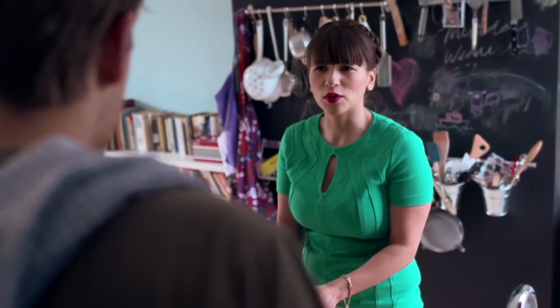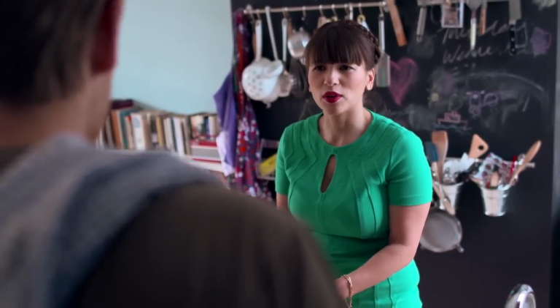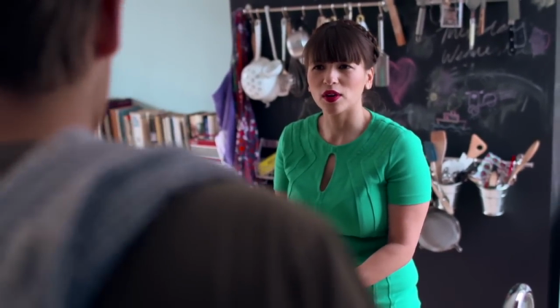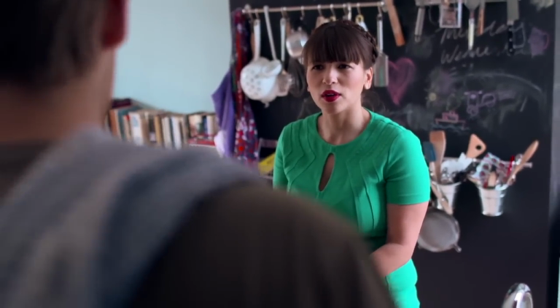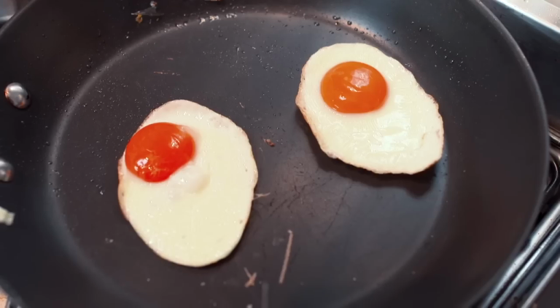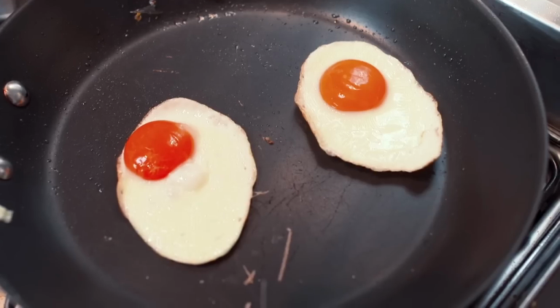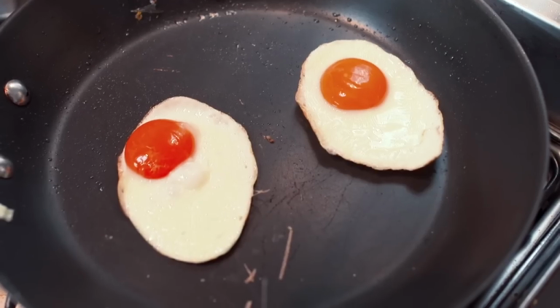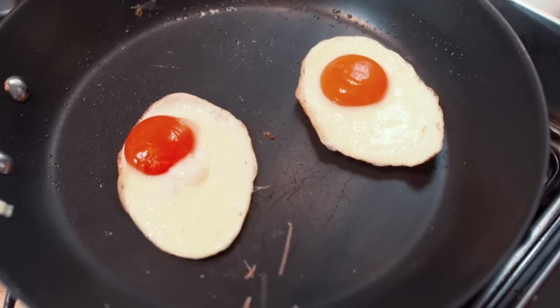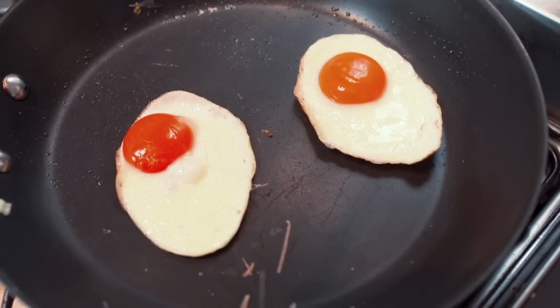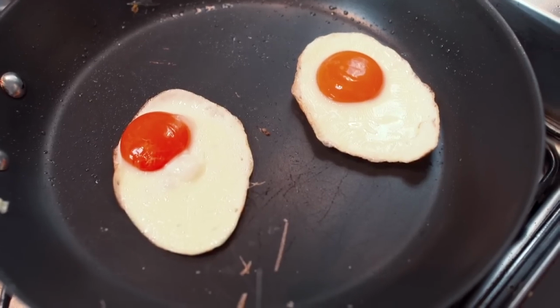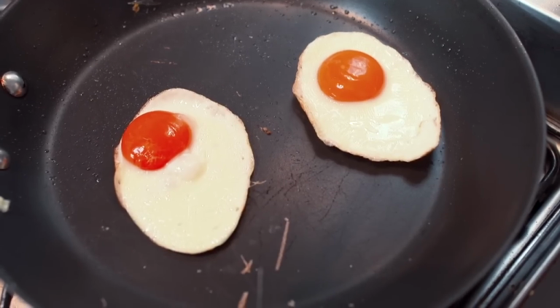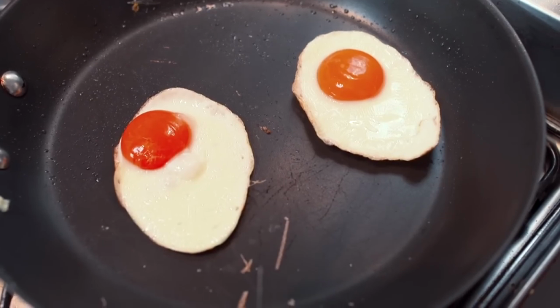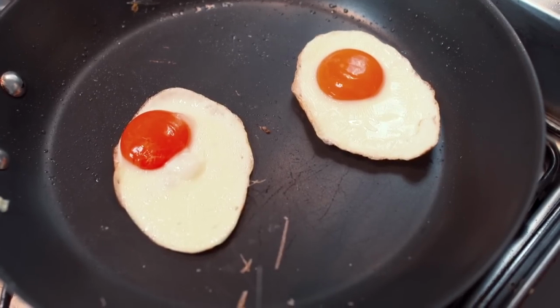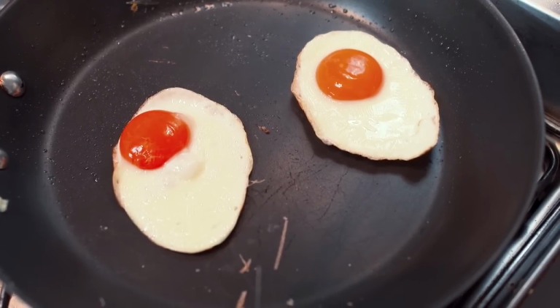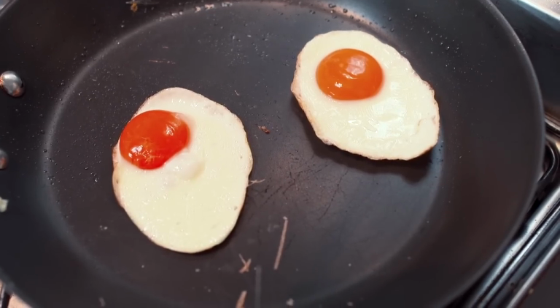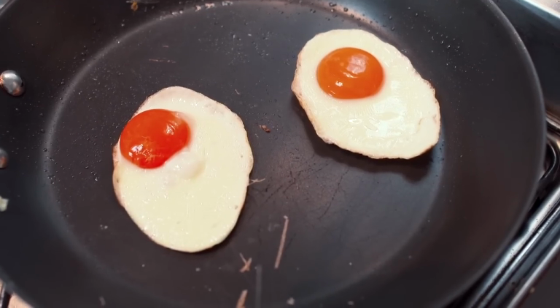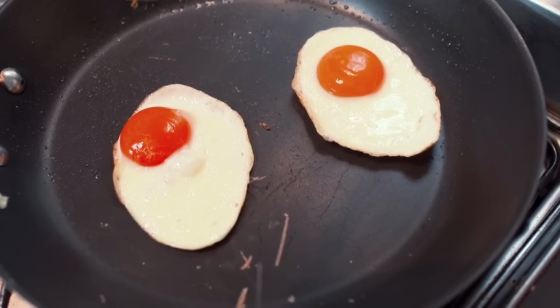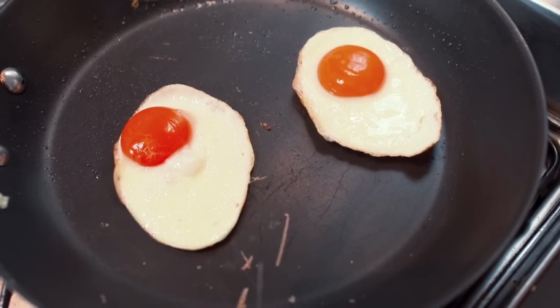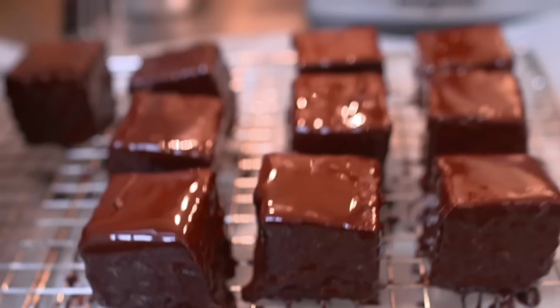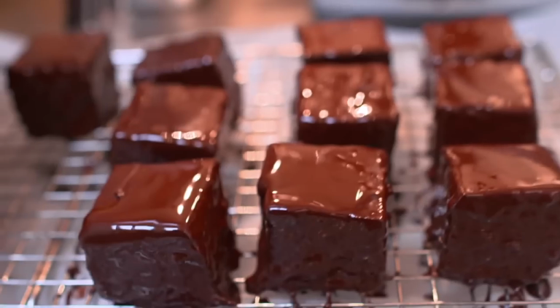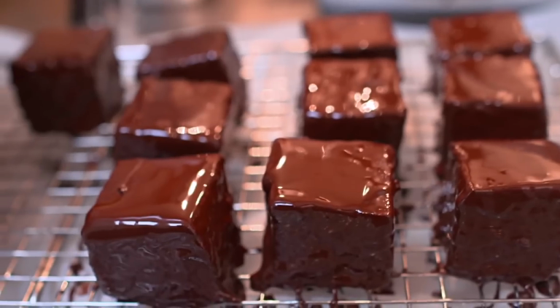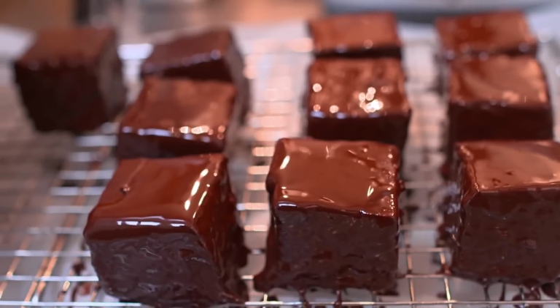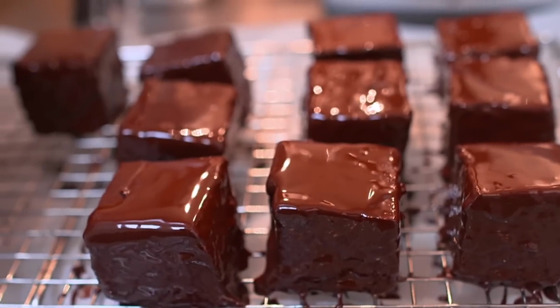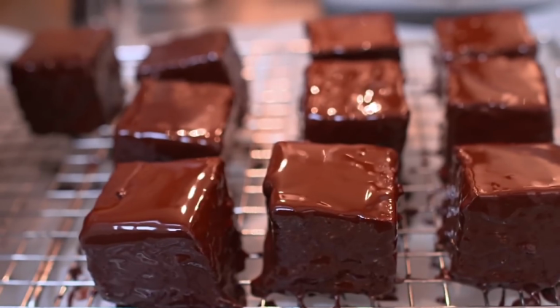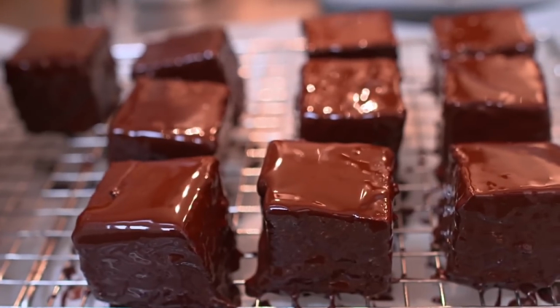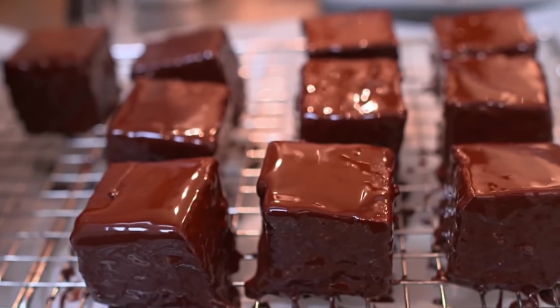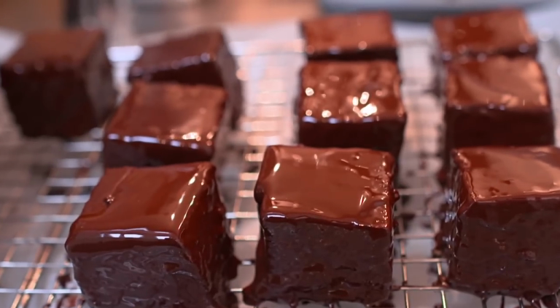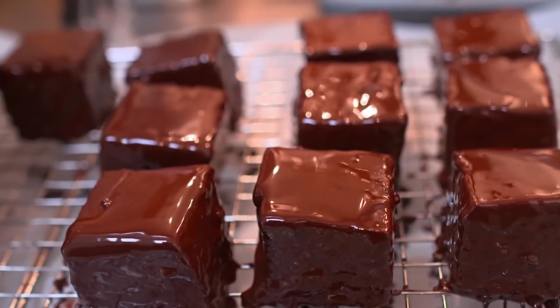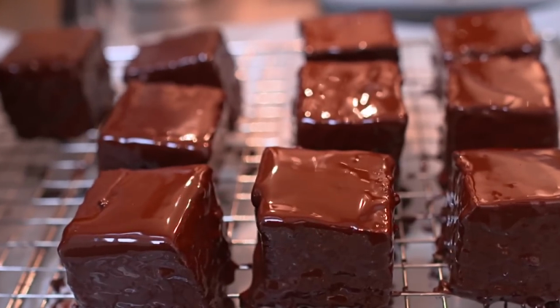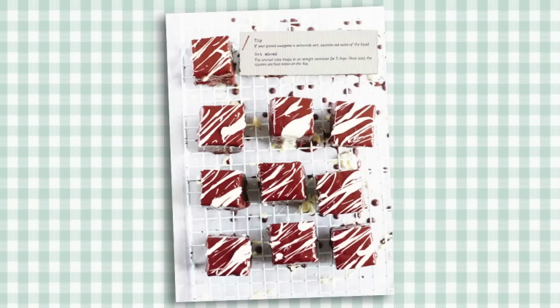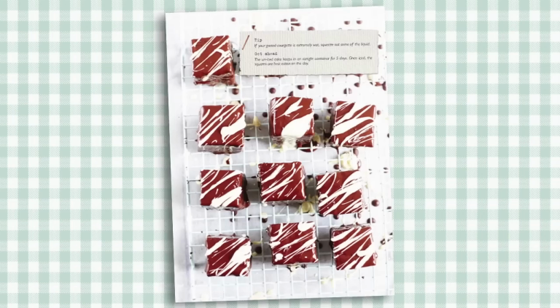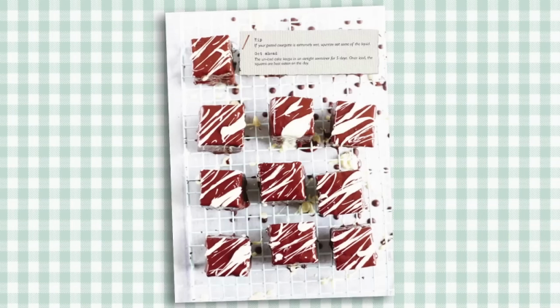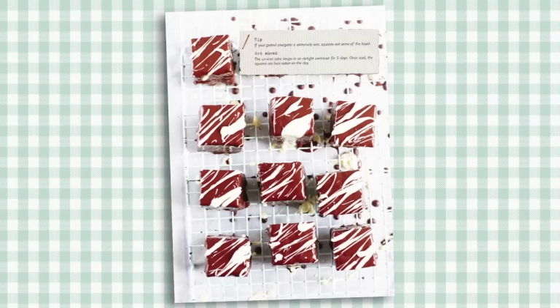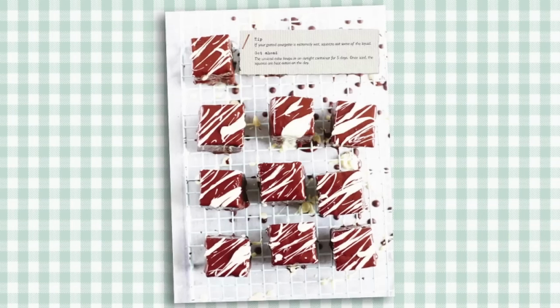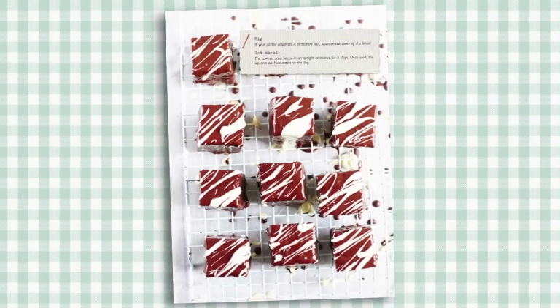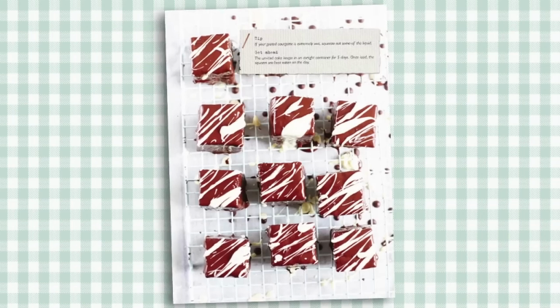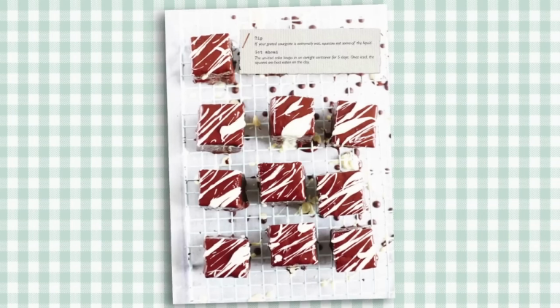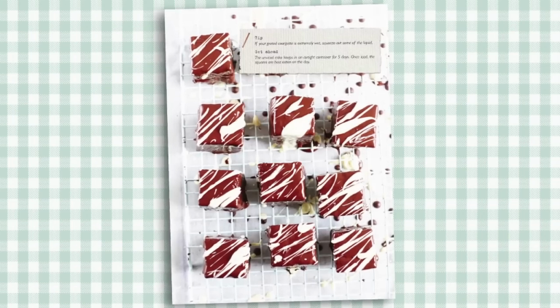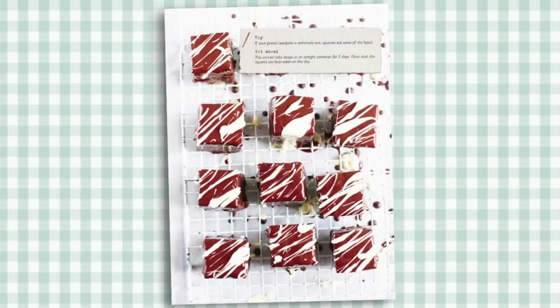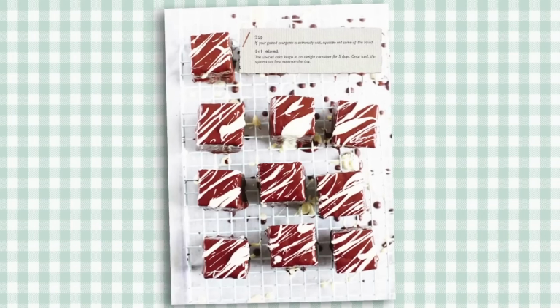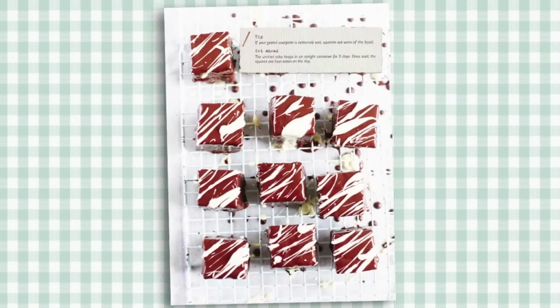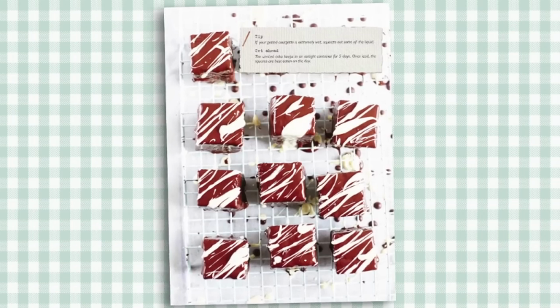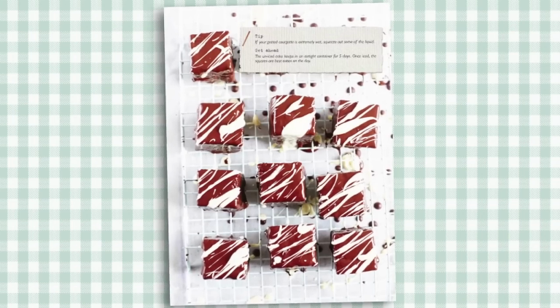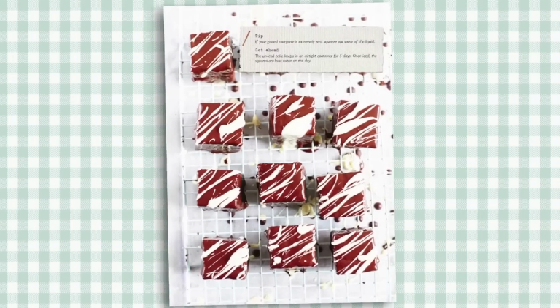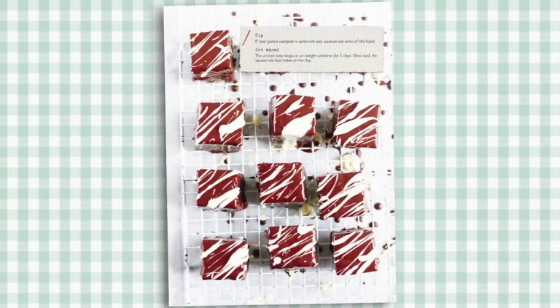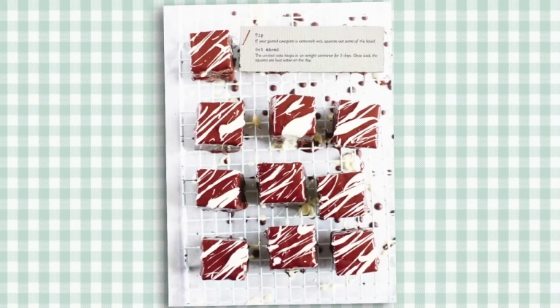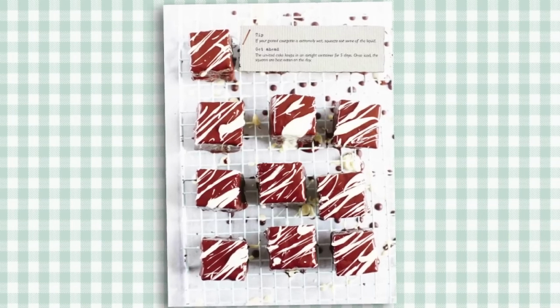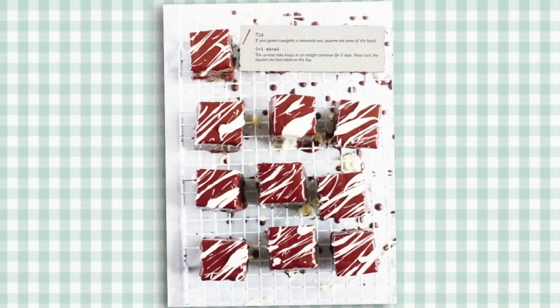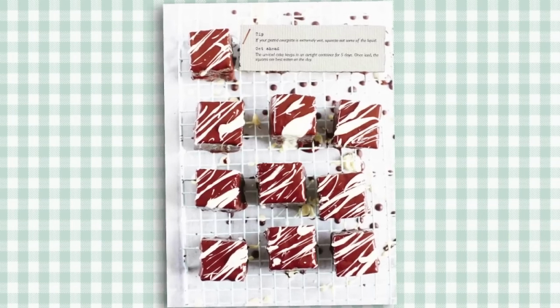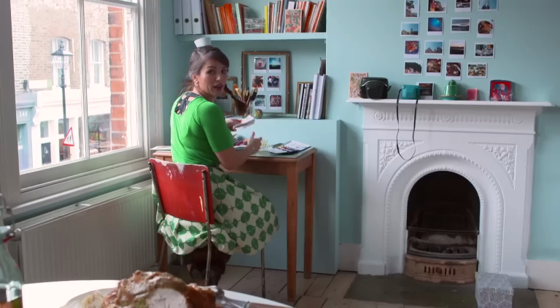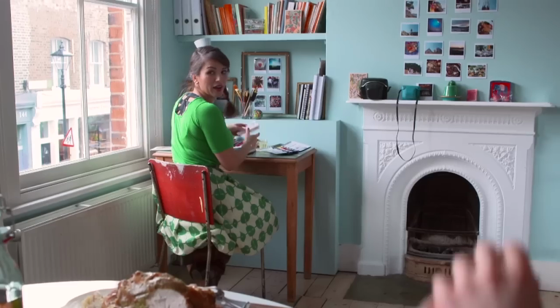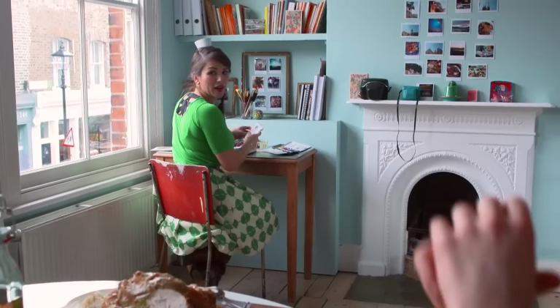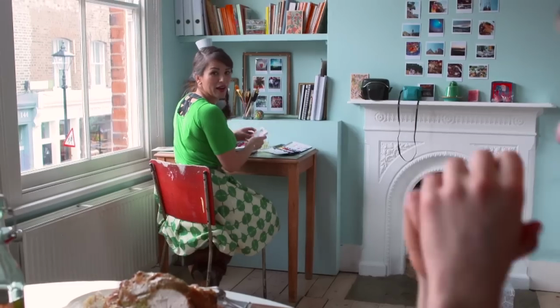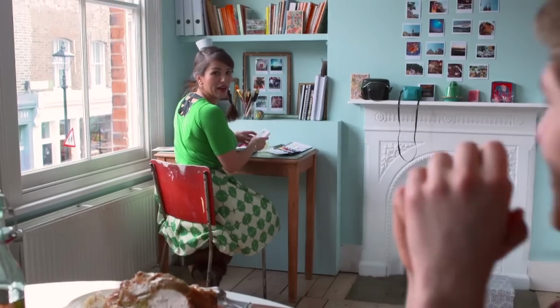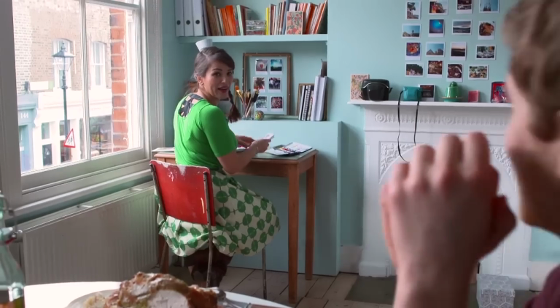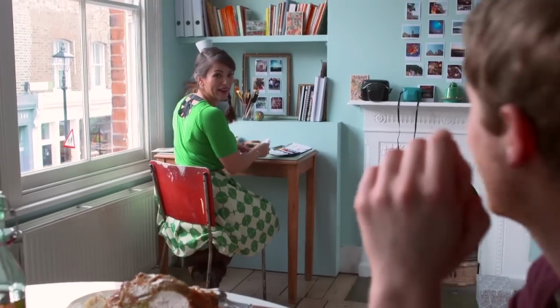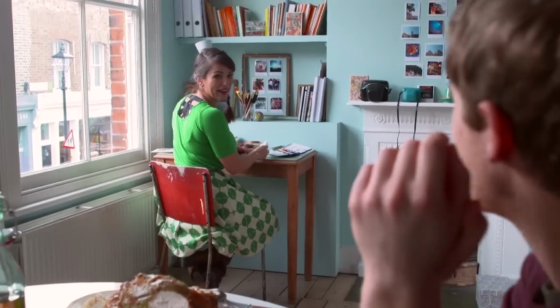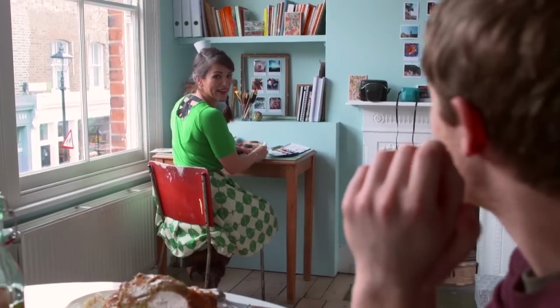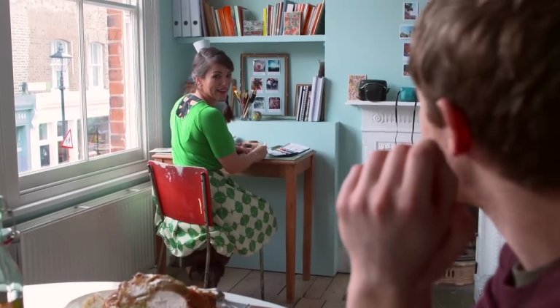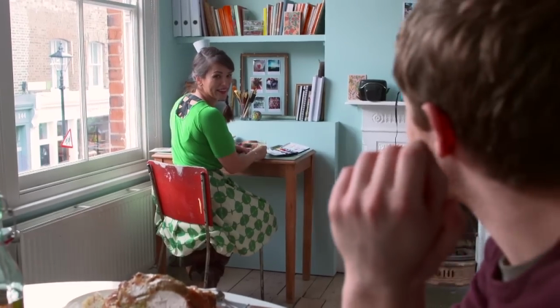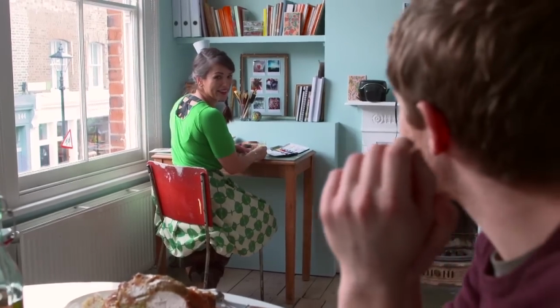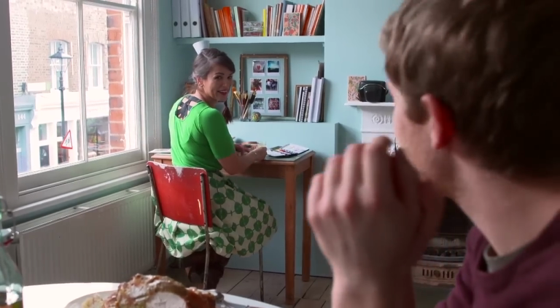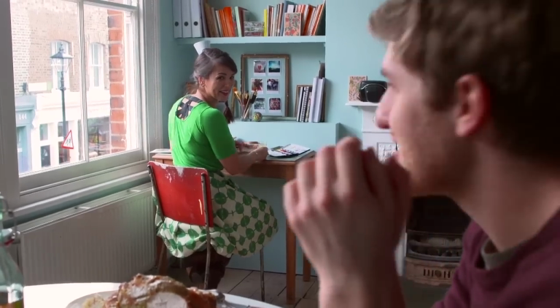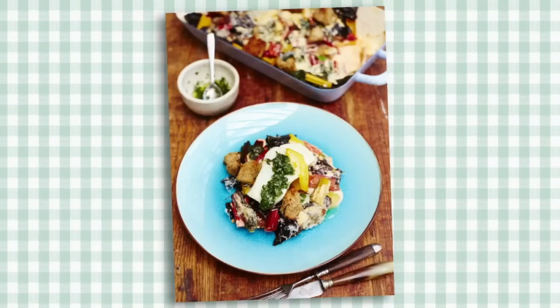Two of my favourites have to be the Chocolate Fancies and the Olive Oil Confit Fish with the Rainbow Chard Gratin.